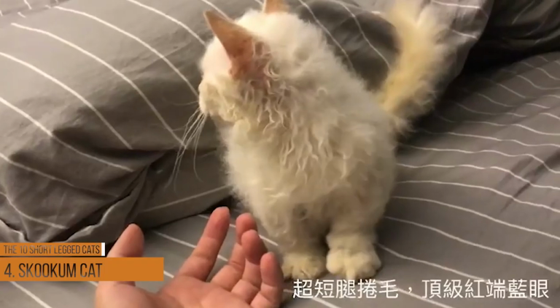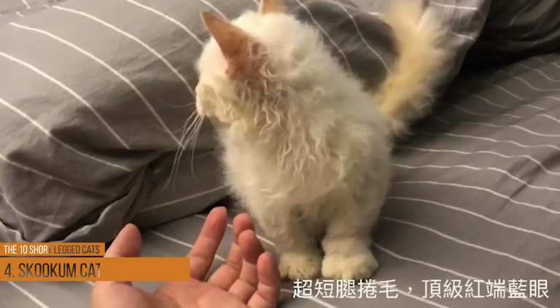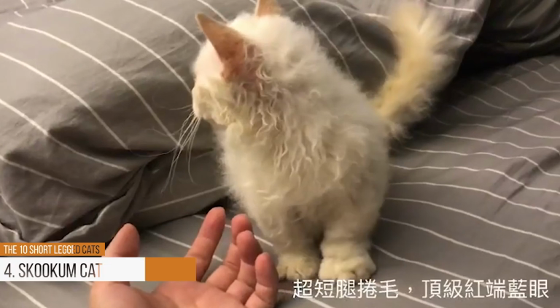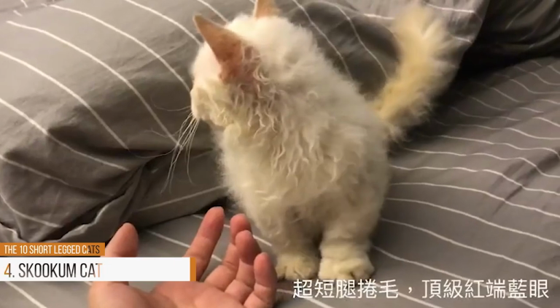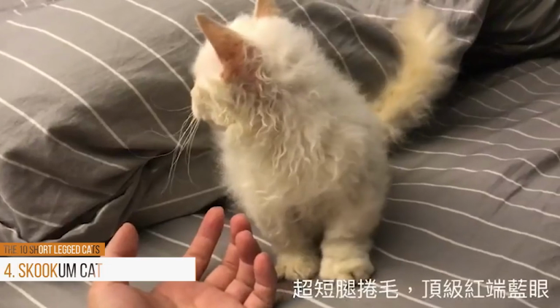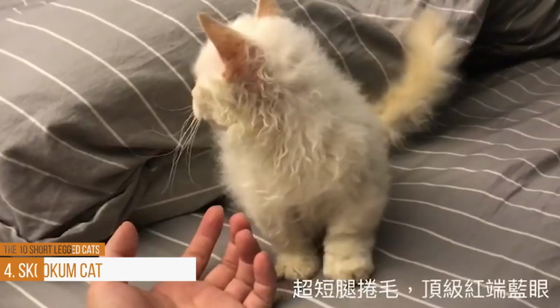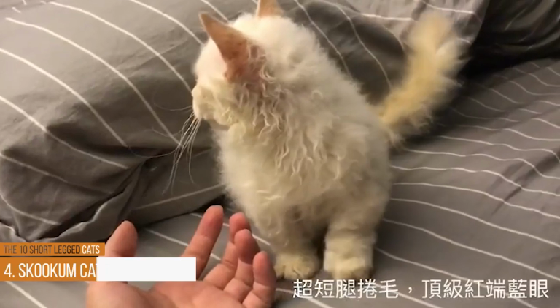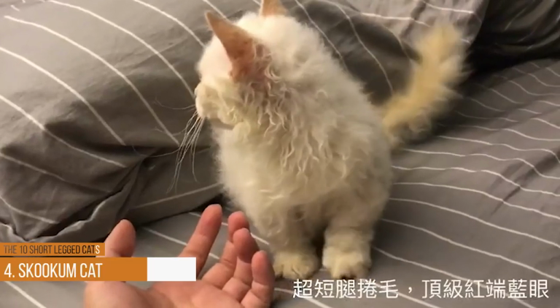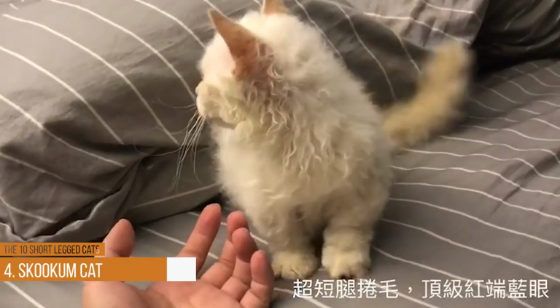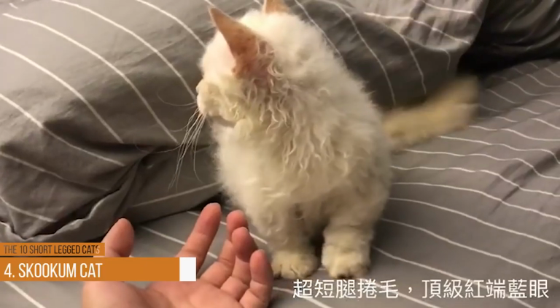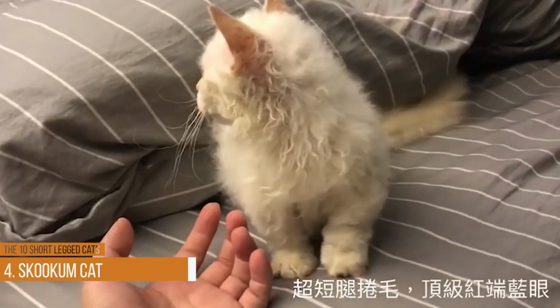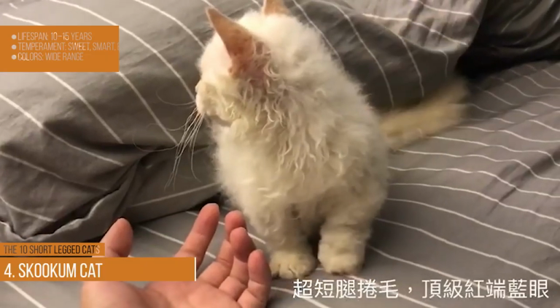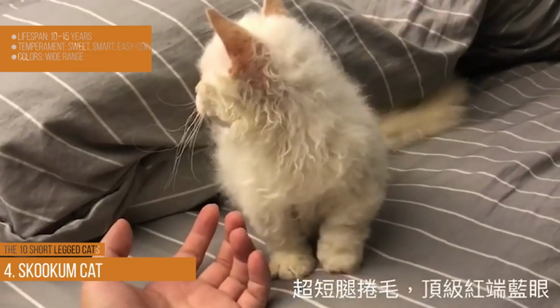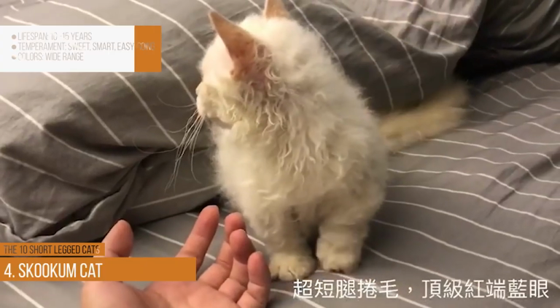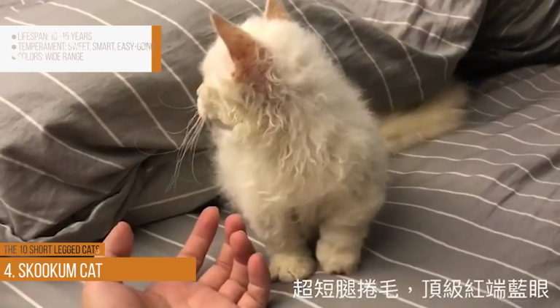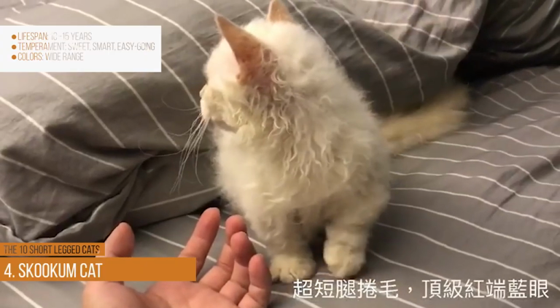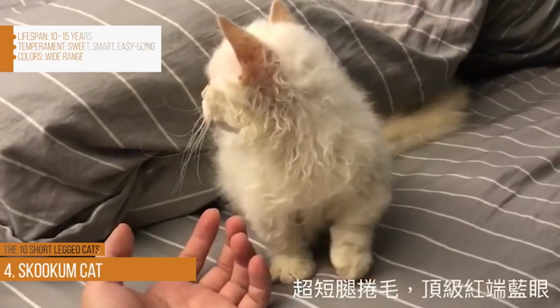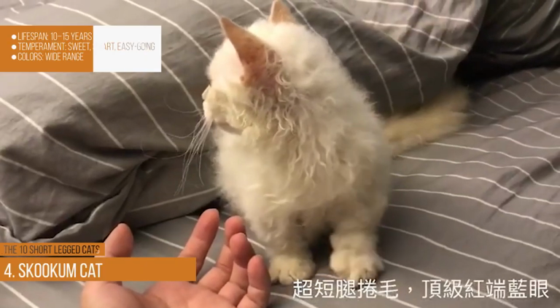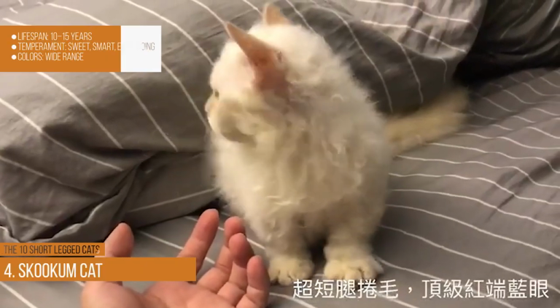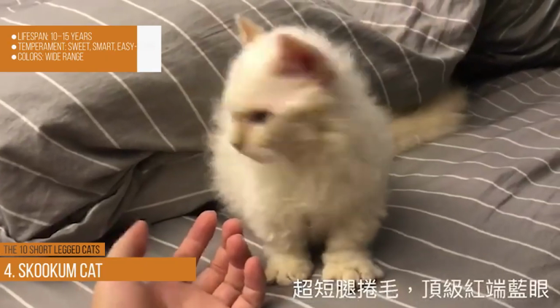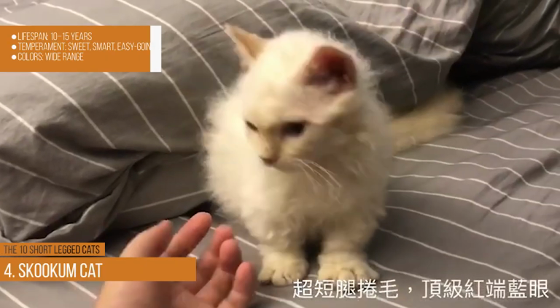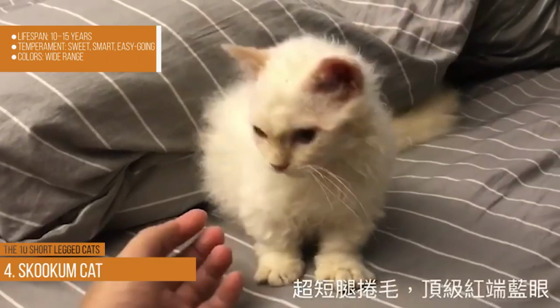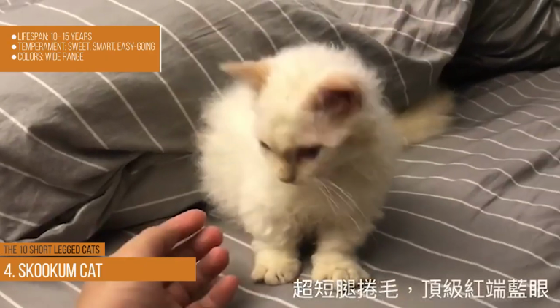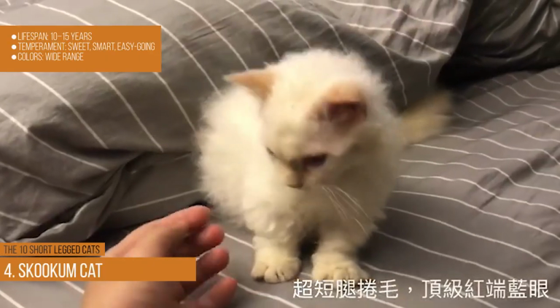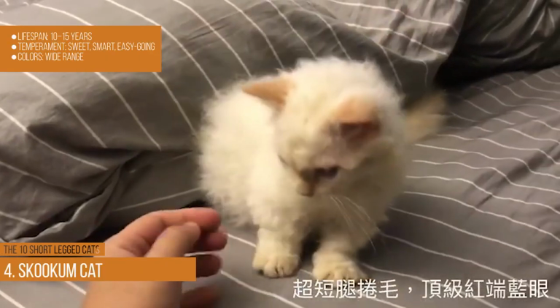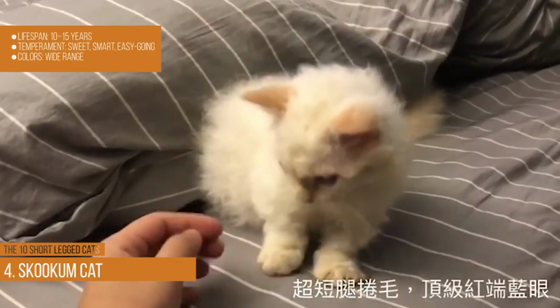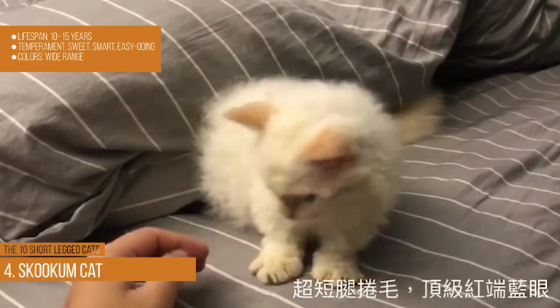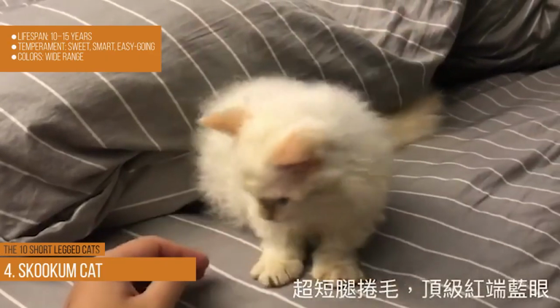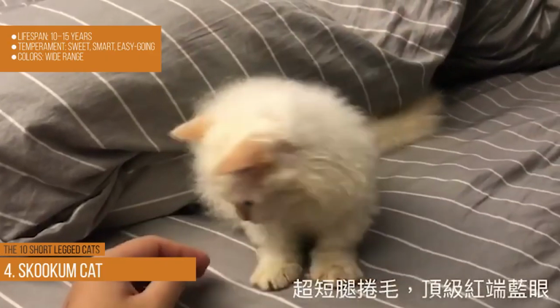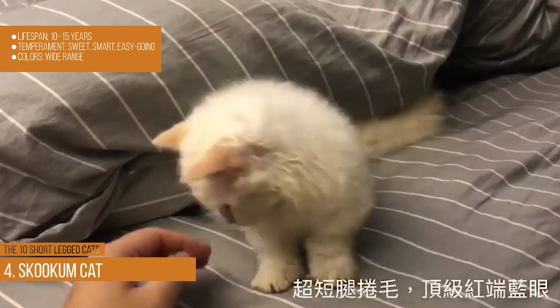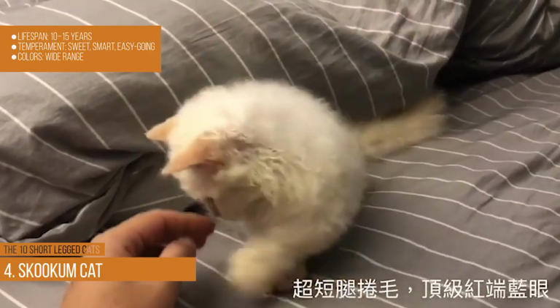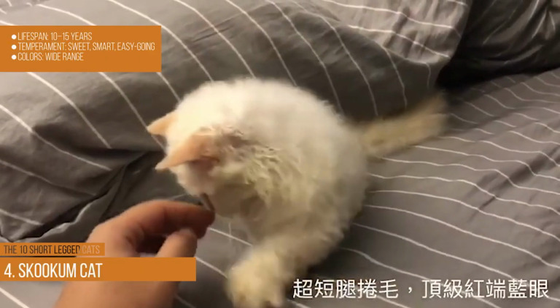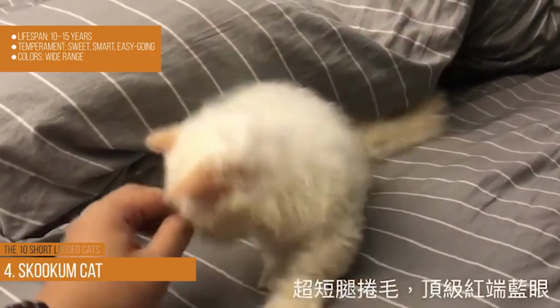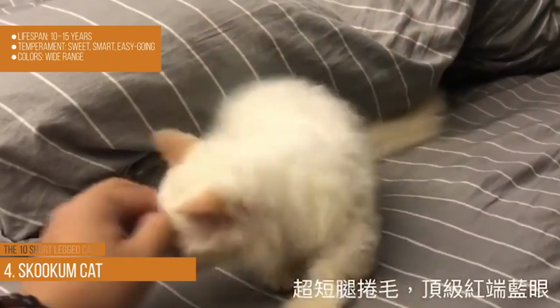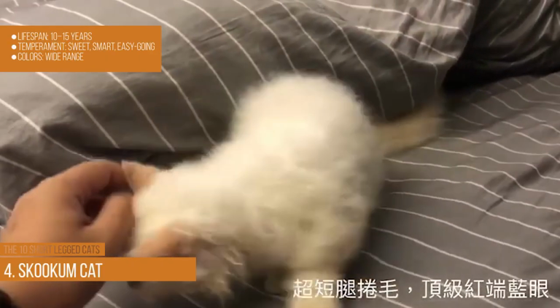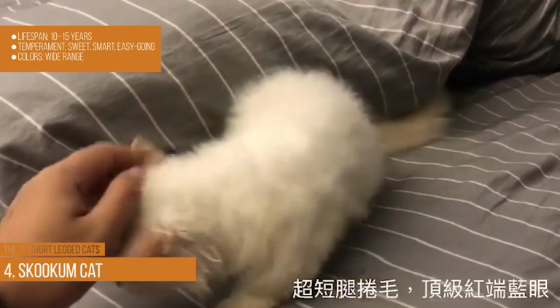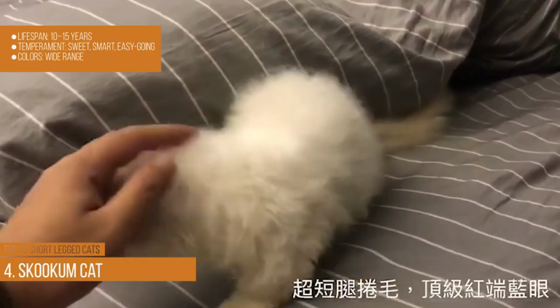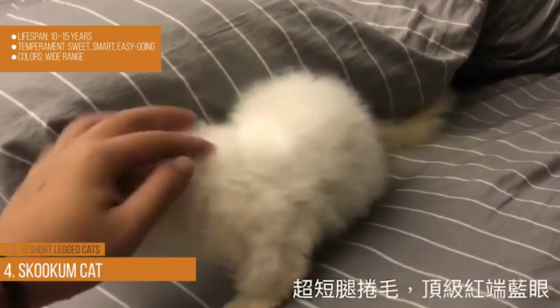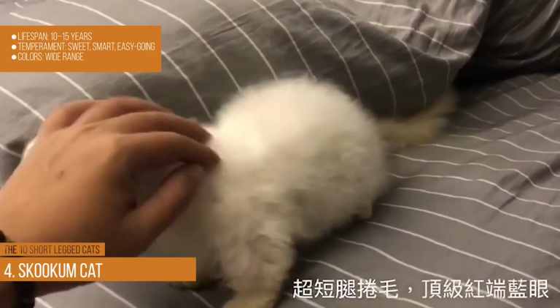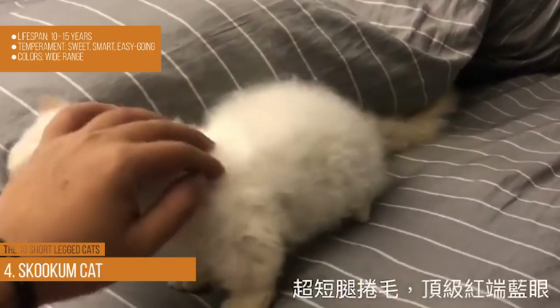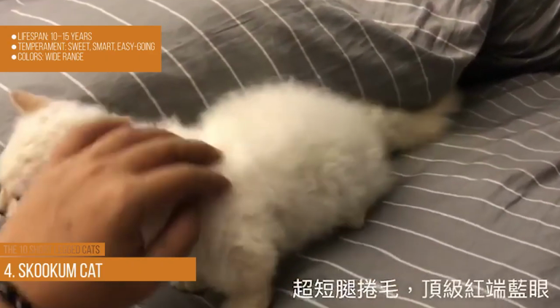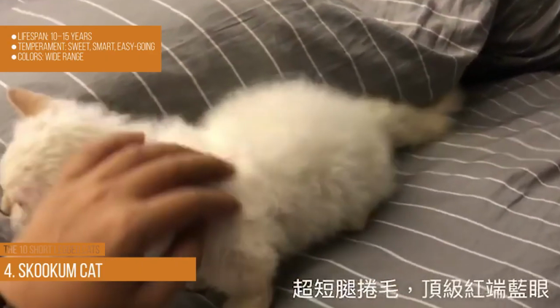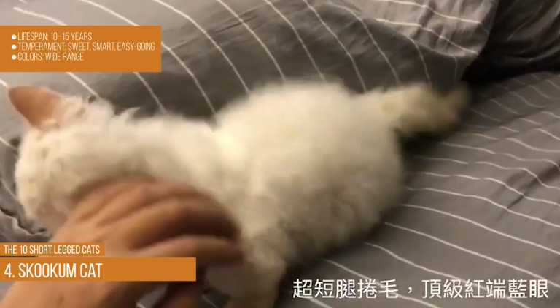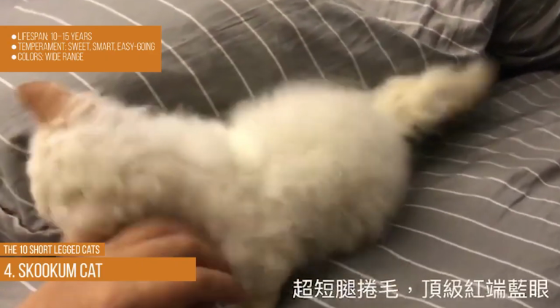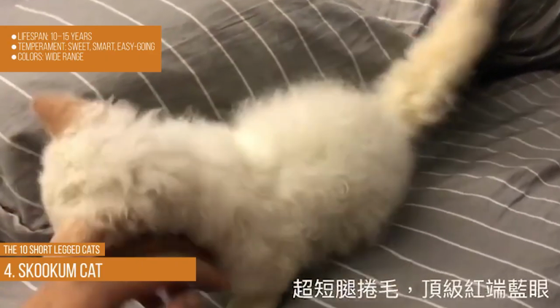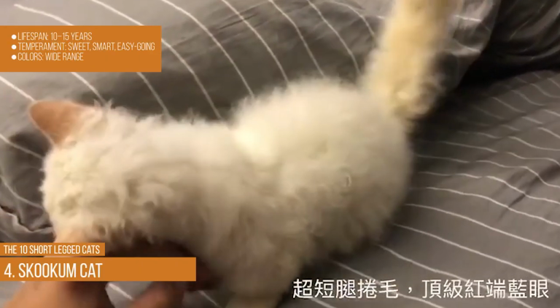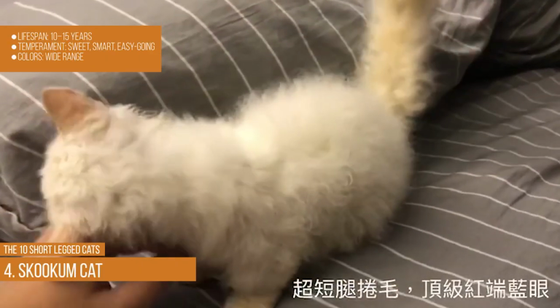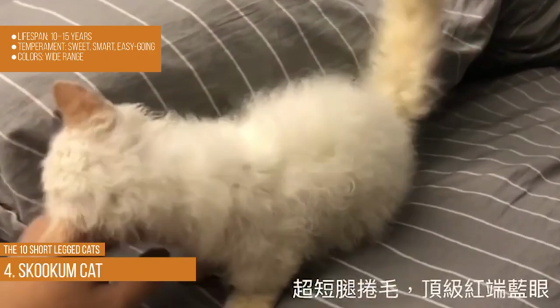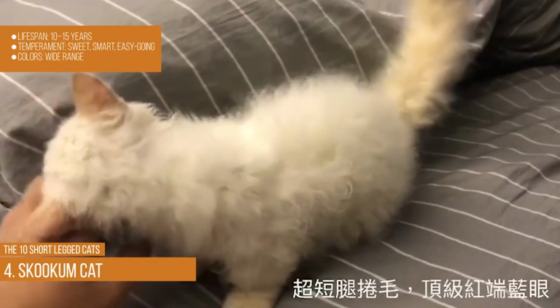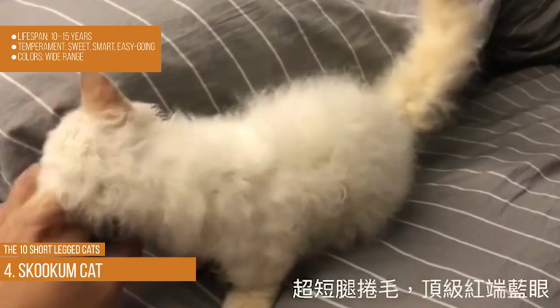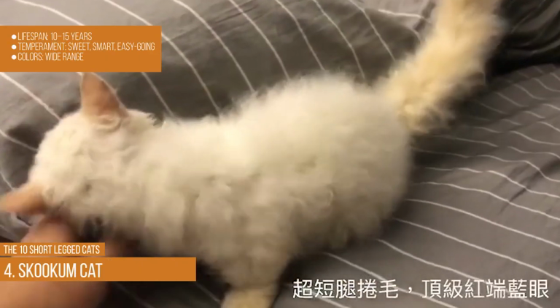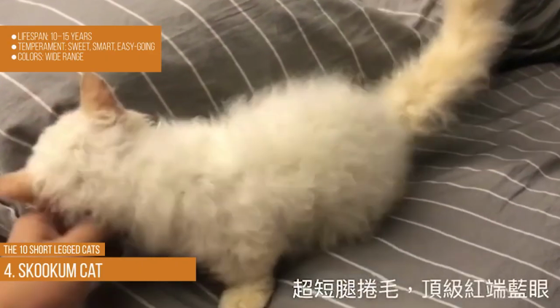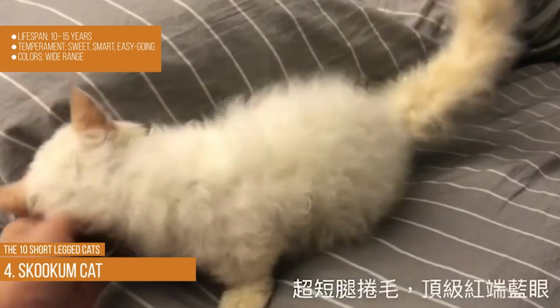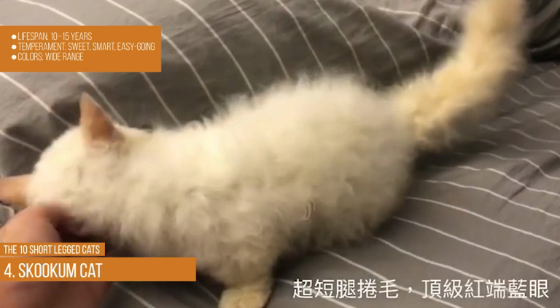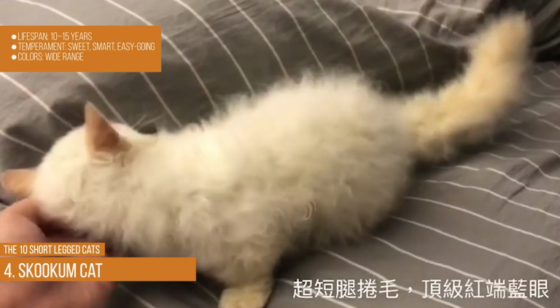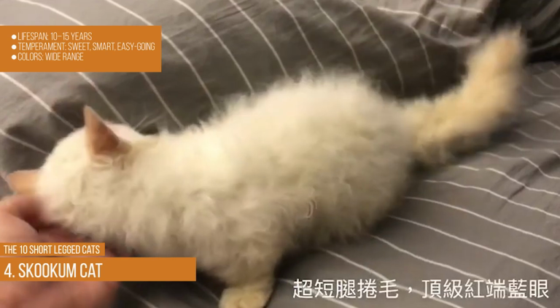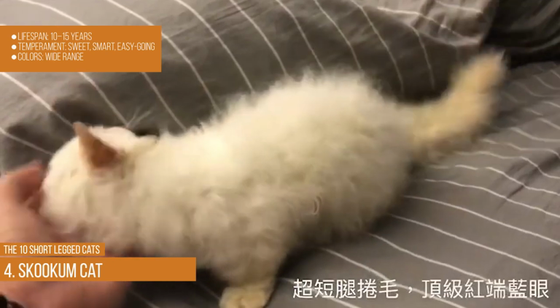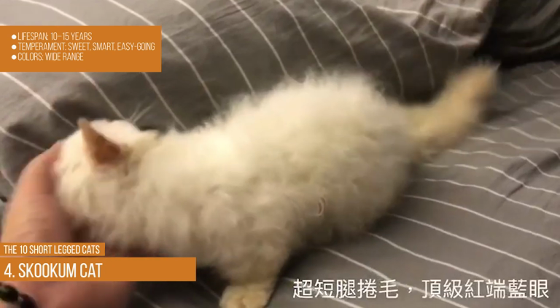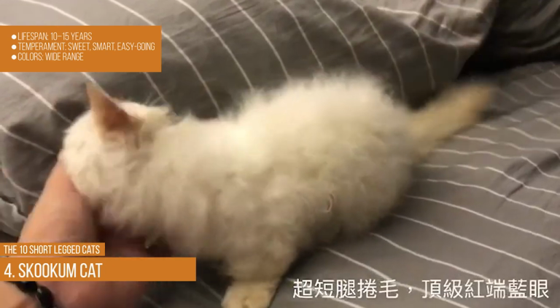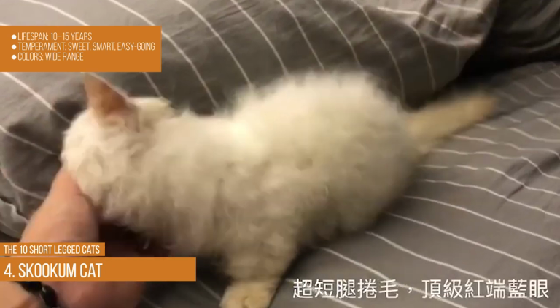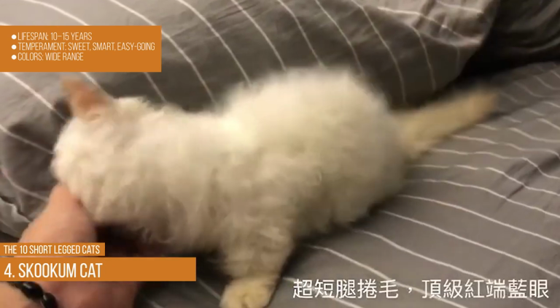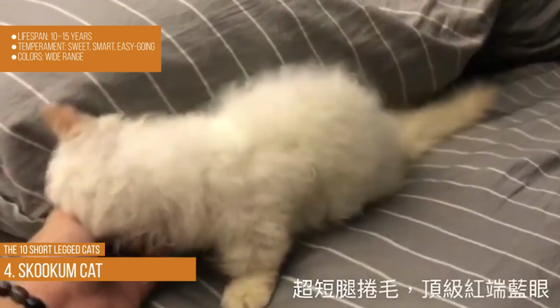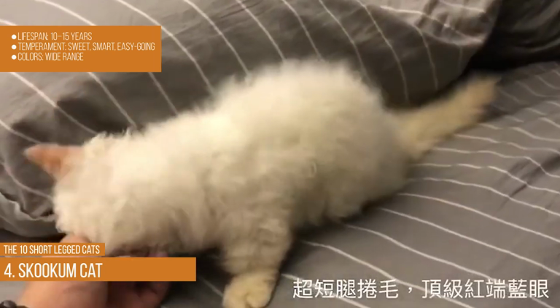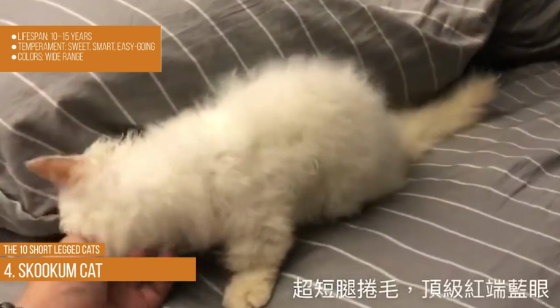Skookum cat. Lifespan: 10–15 years. Temperament: sweet, smart, and easy going. Colors: wide range.